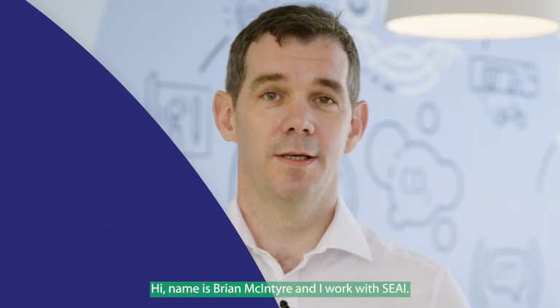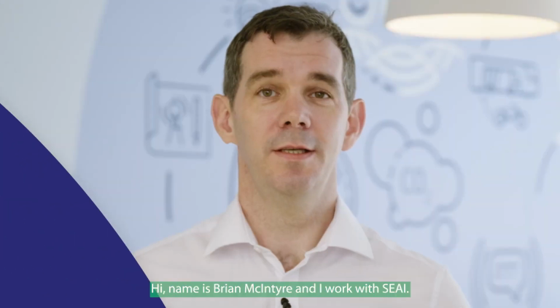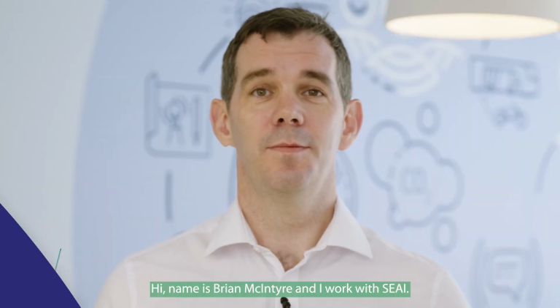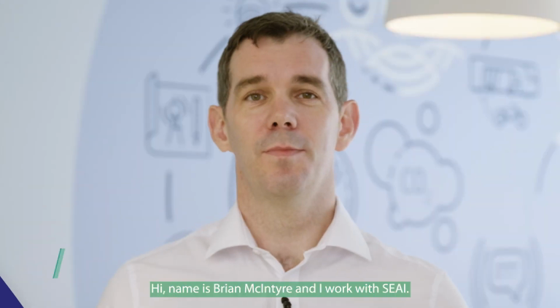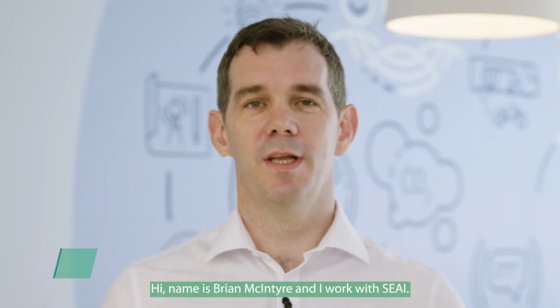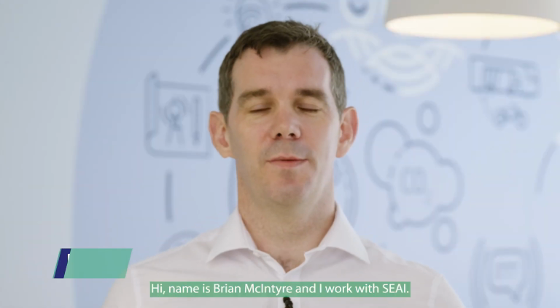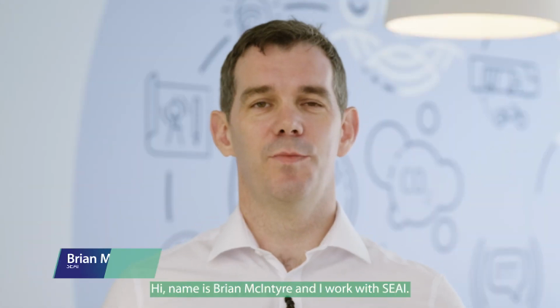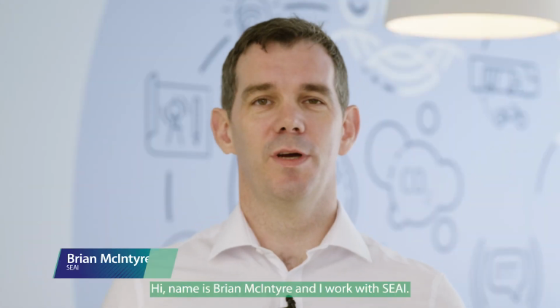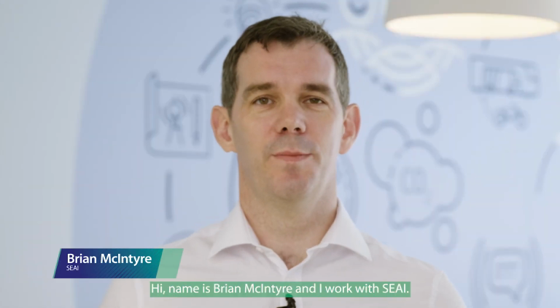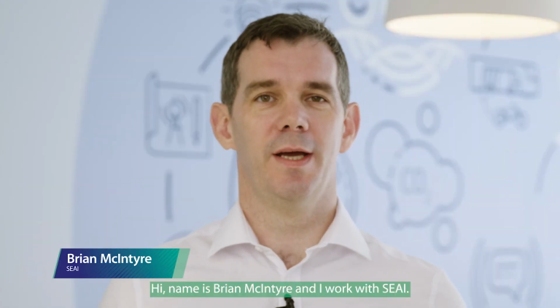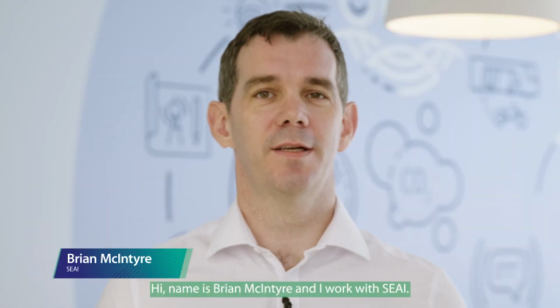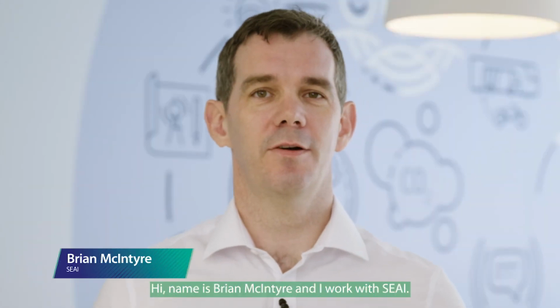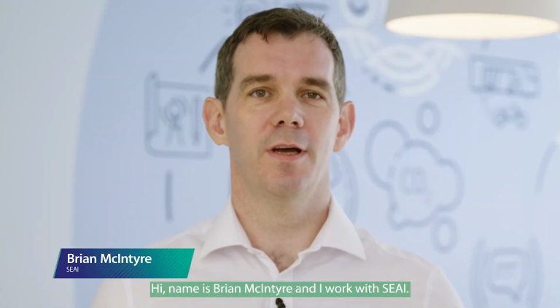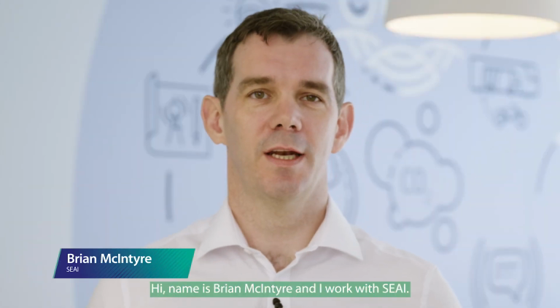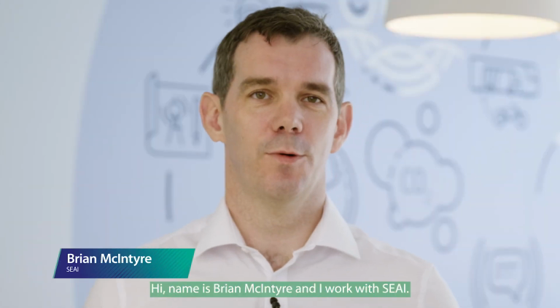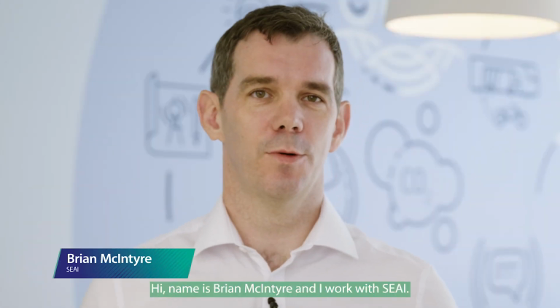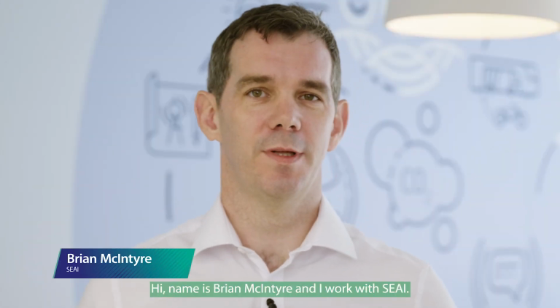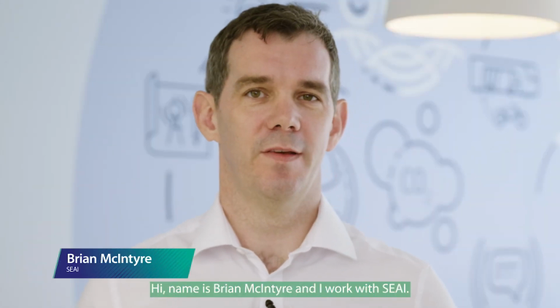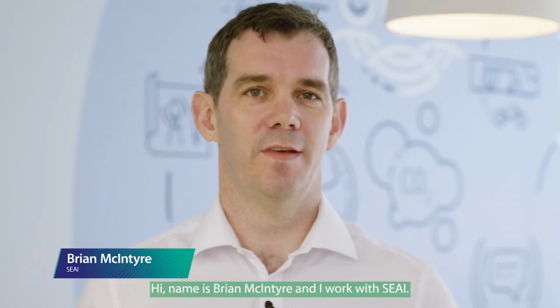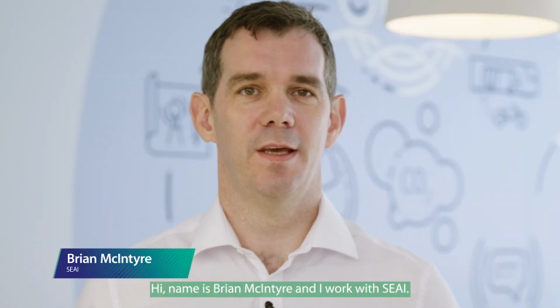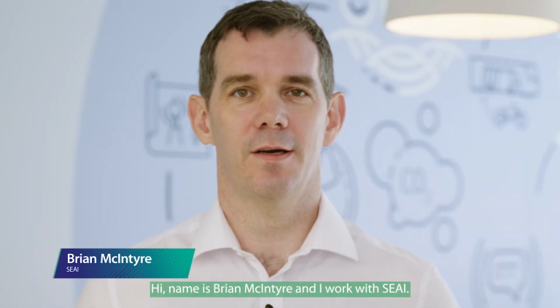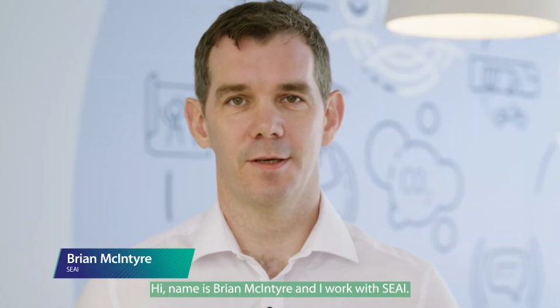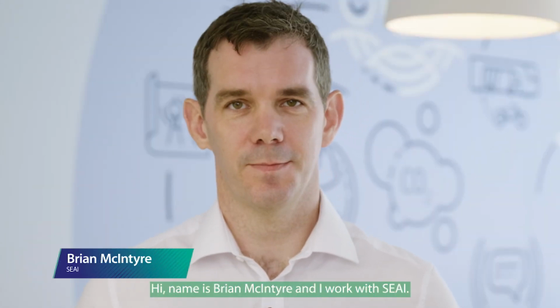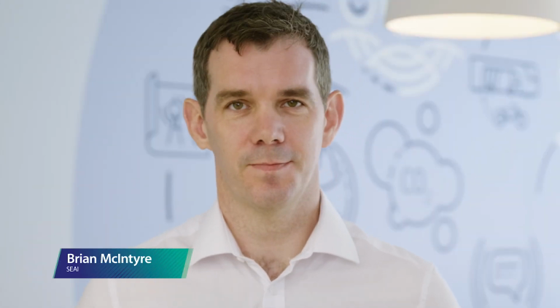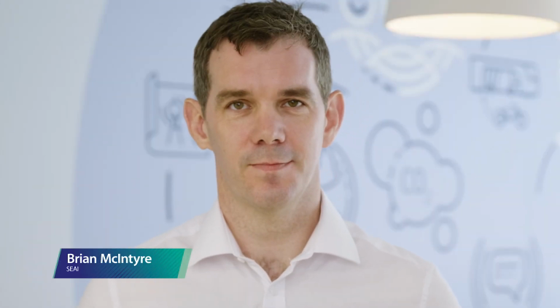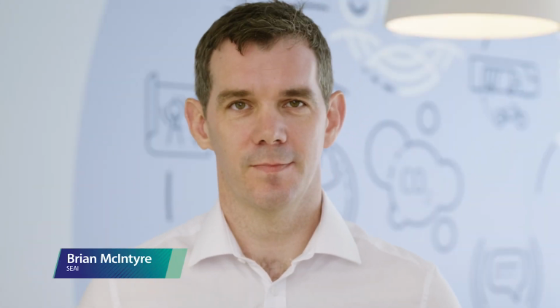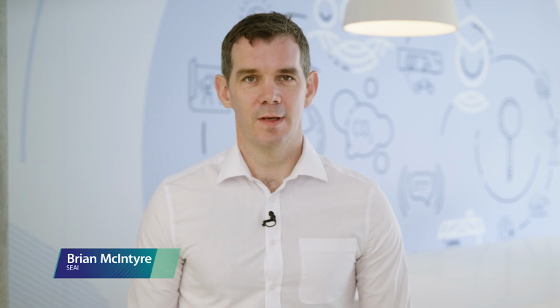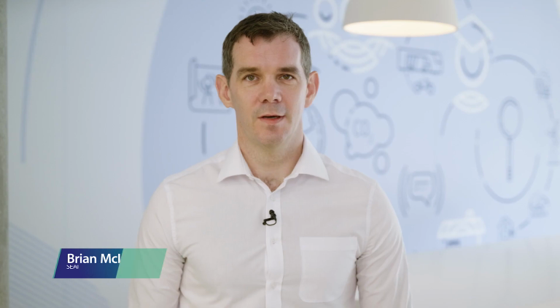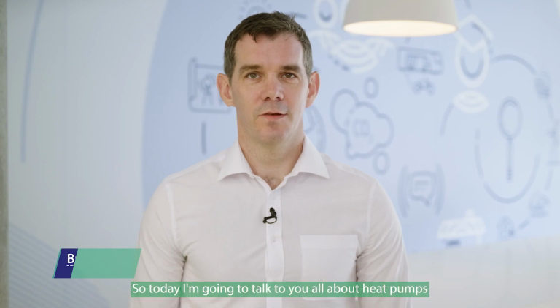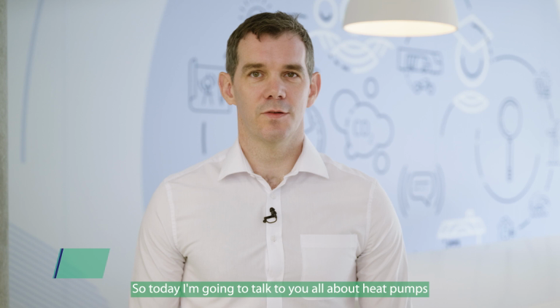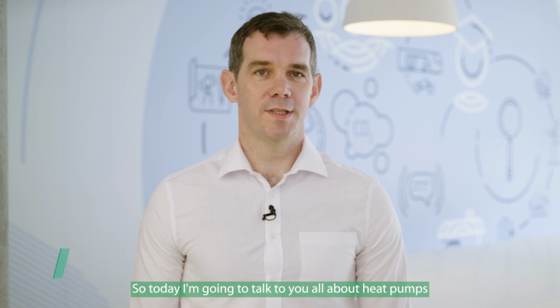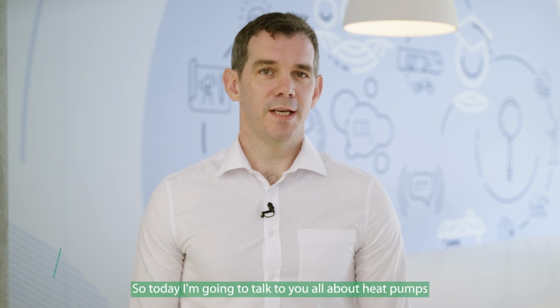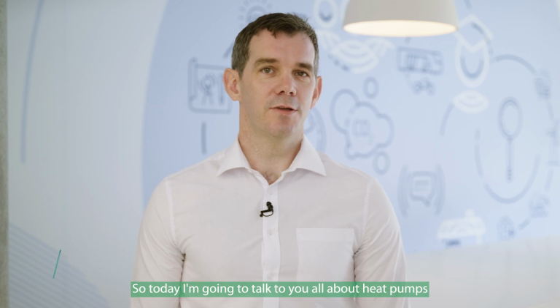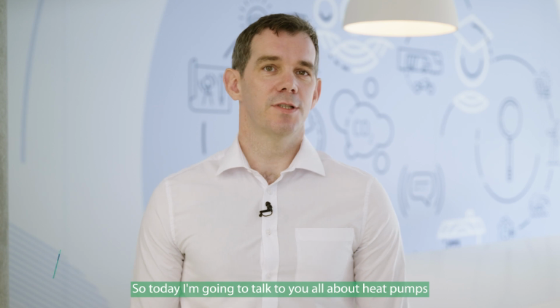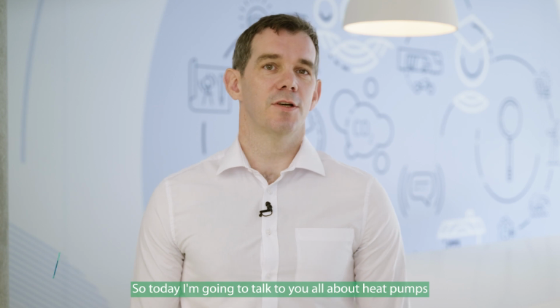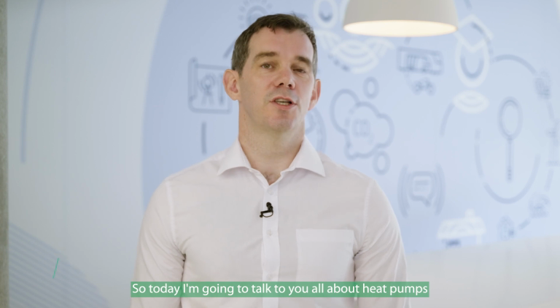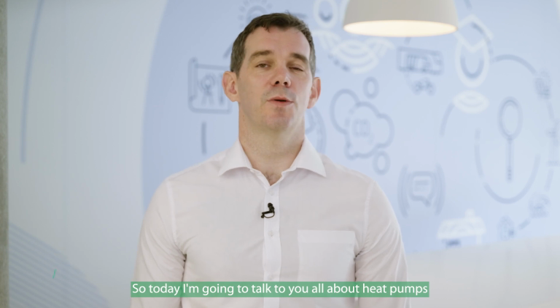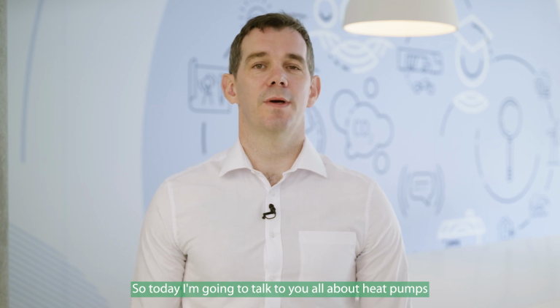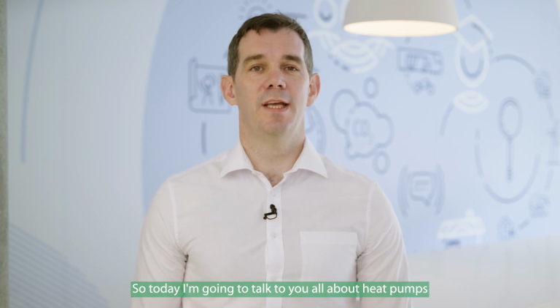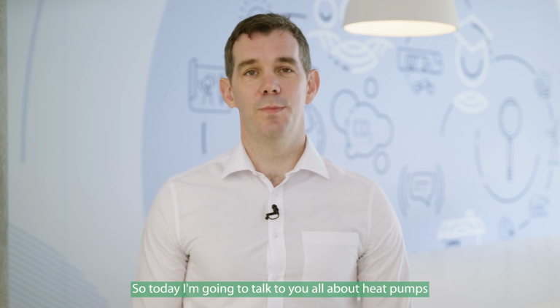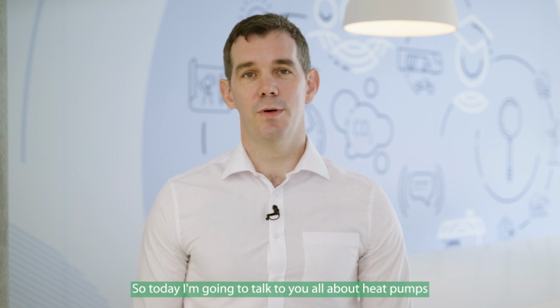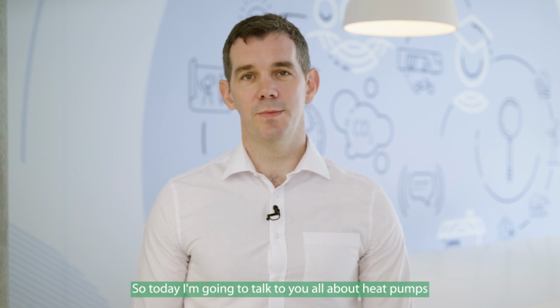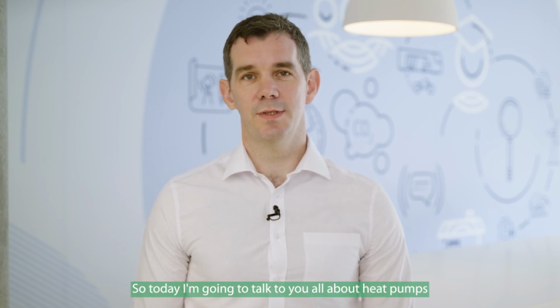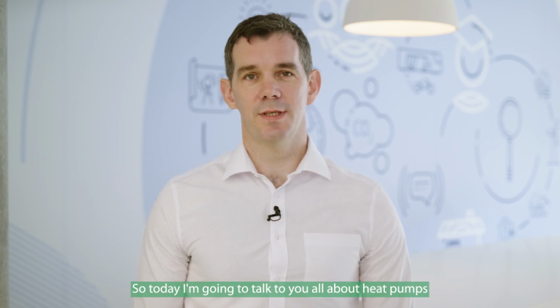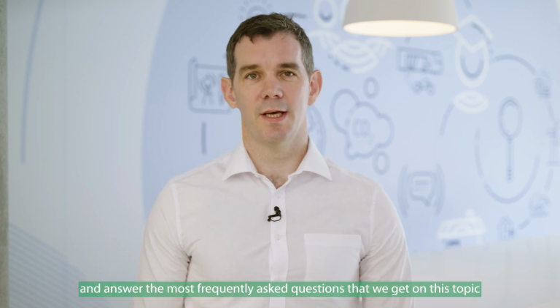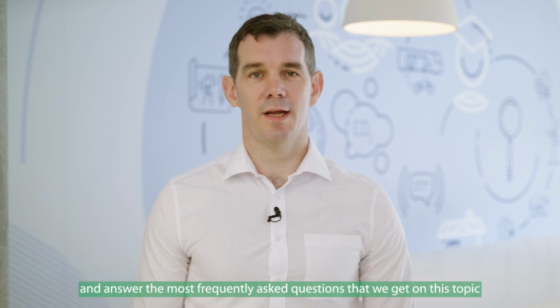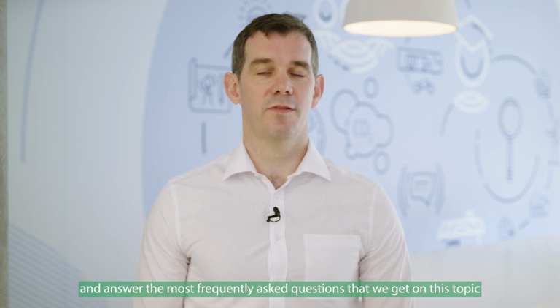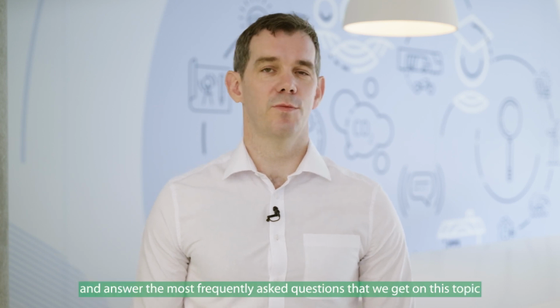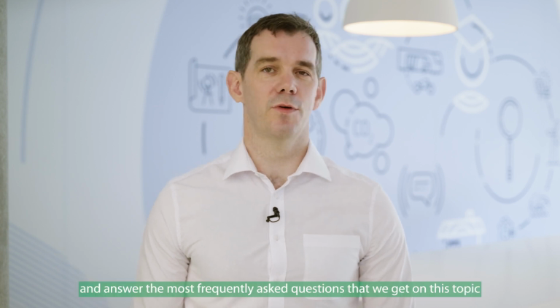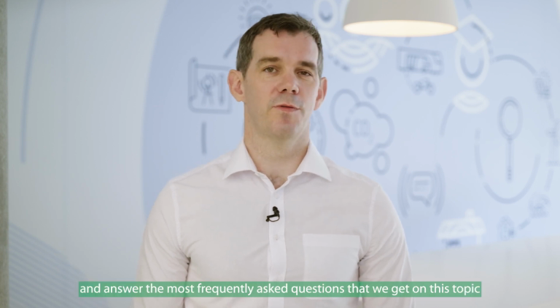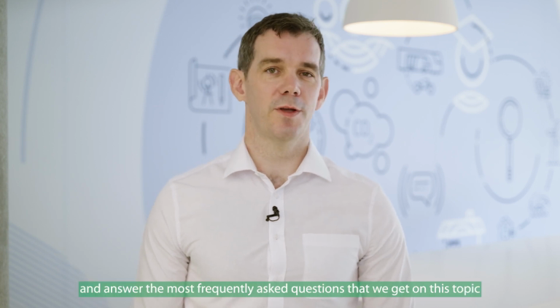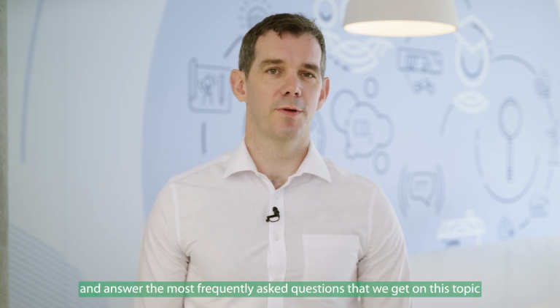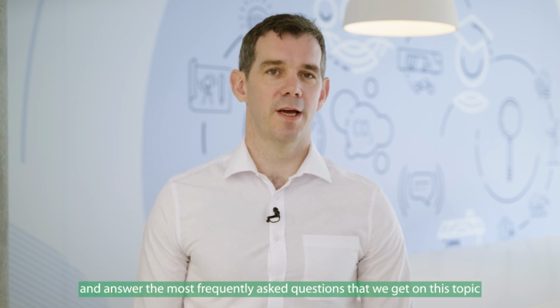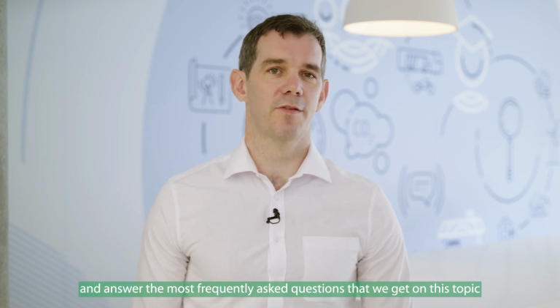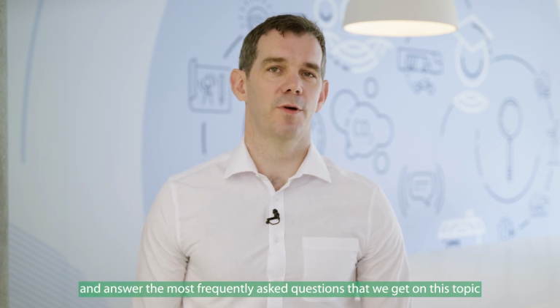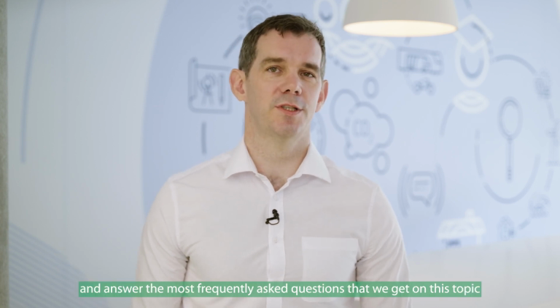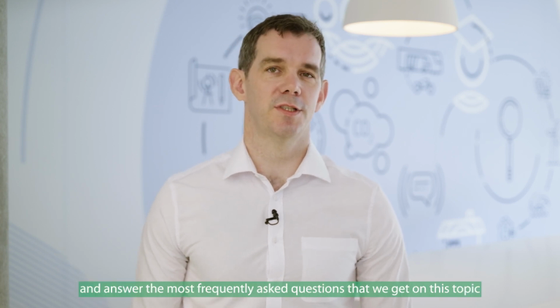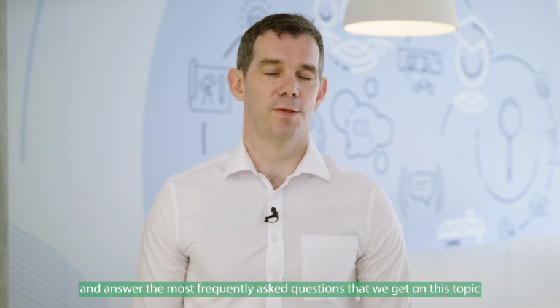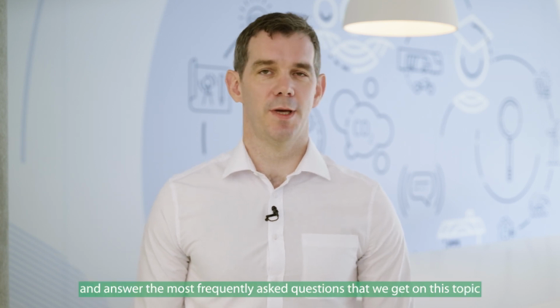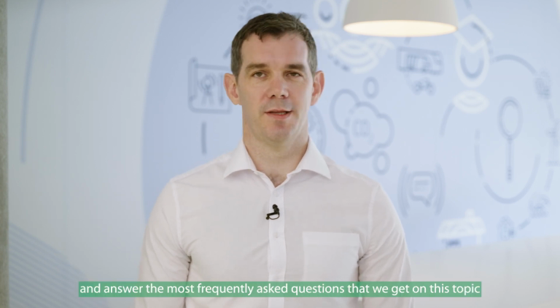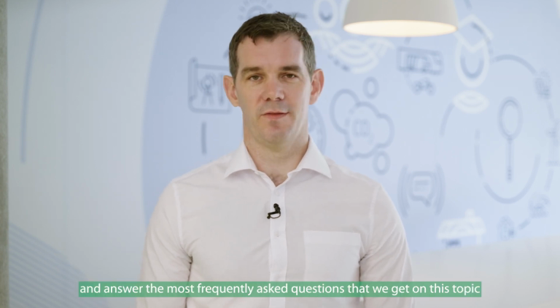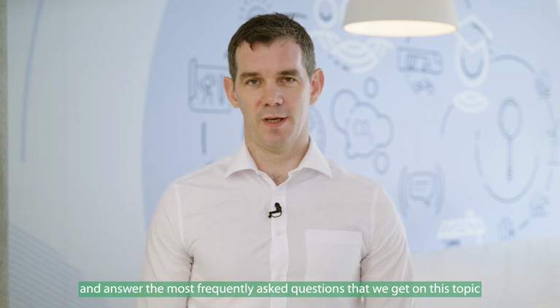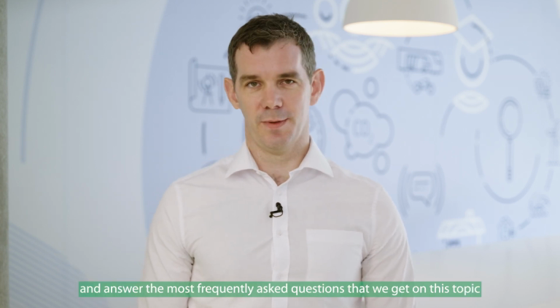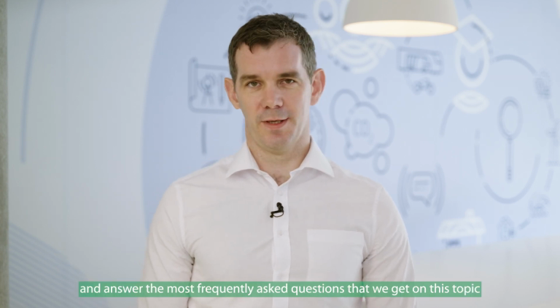Hi, my name is Brian McIntyre and I work with SAAI. Today I'm going to talk to you all about heat pumps and answer the most frequently asked questions that we get on this topic.